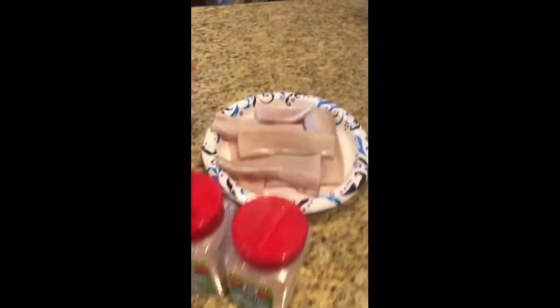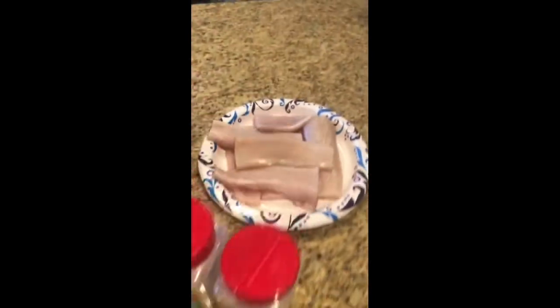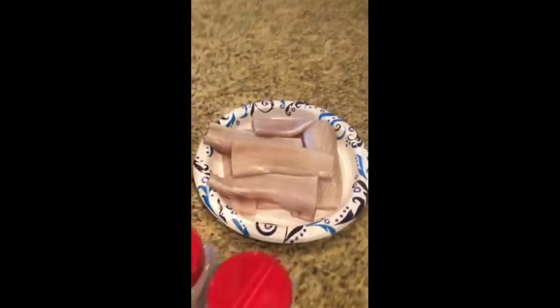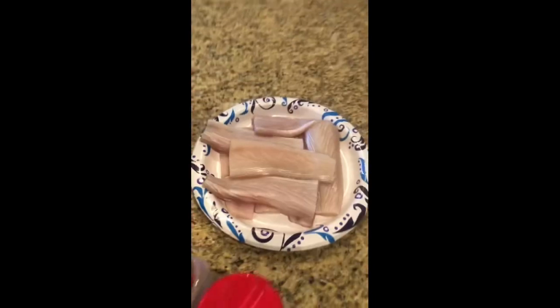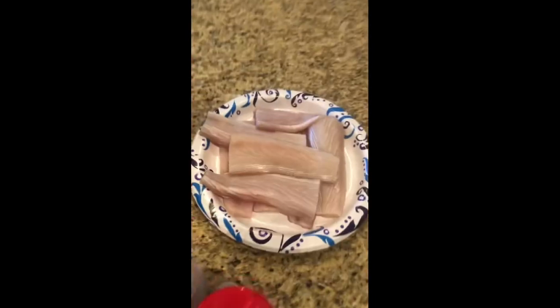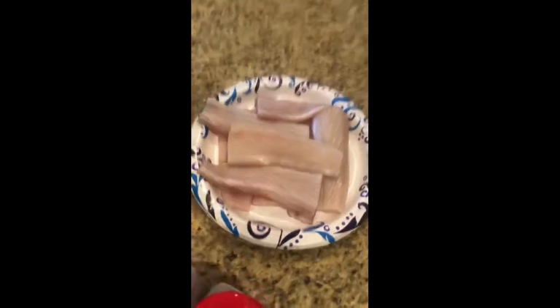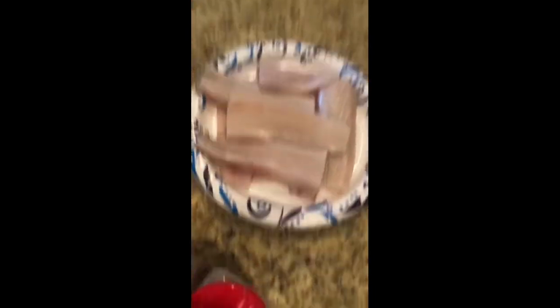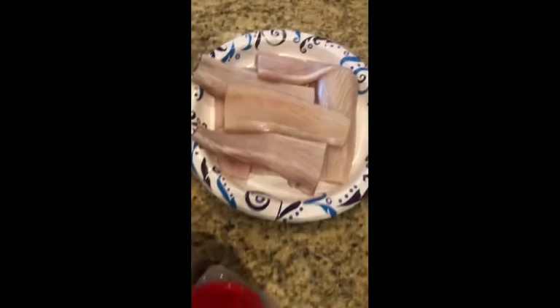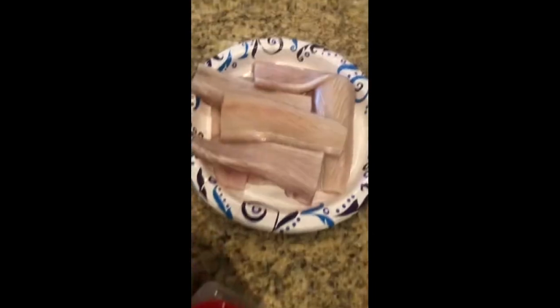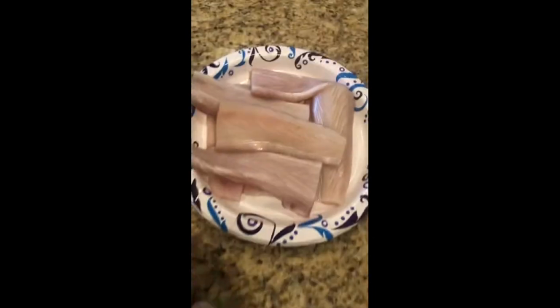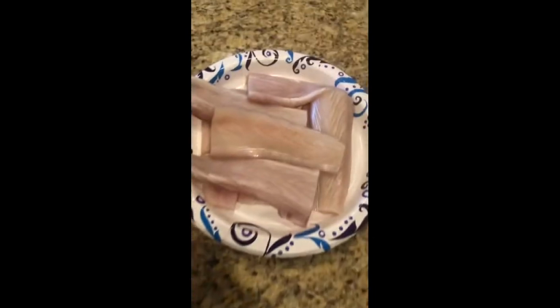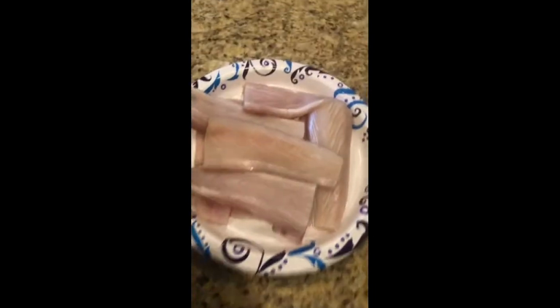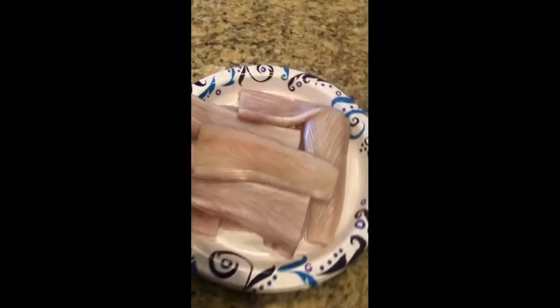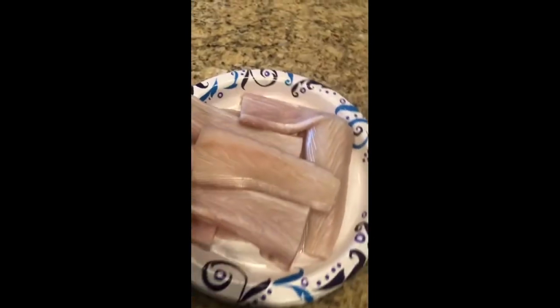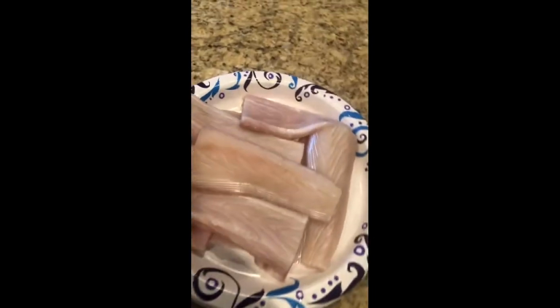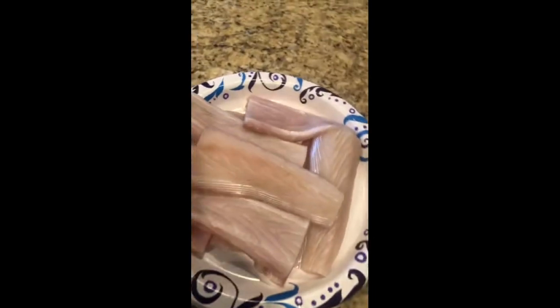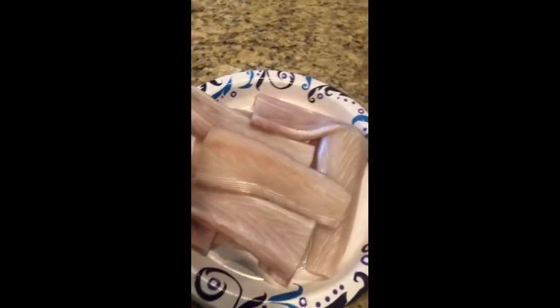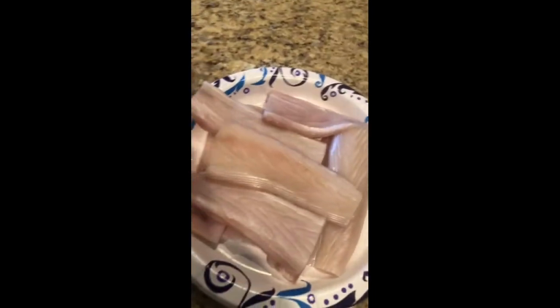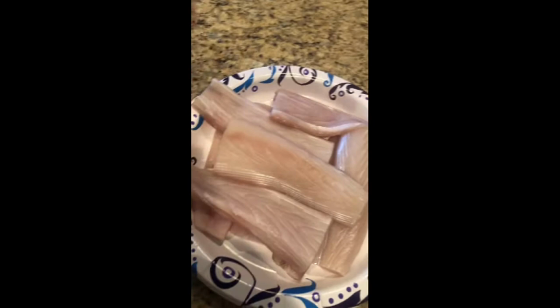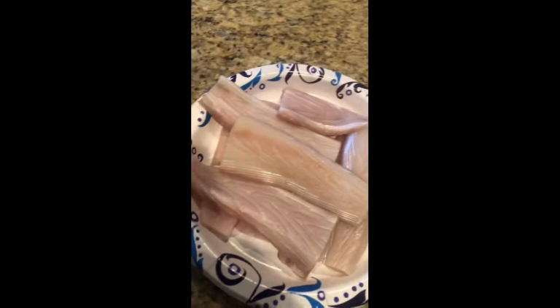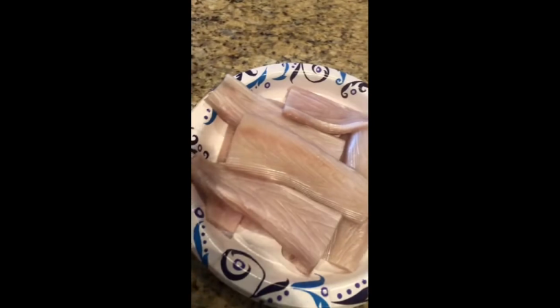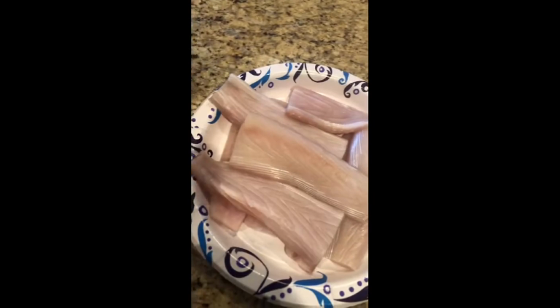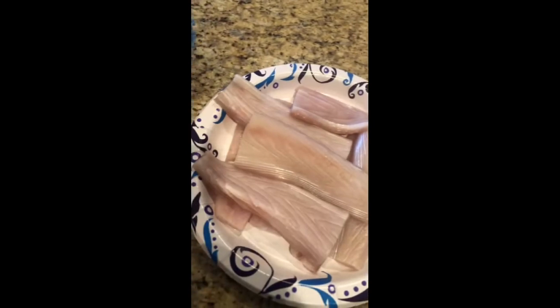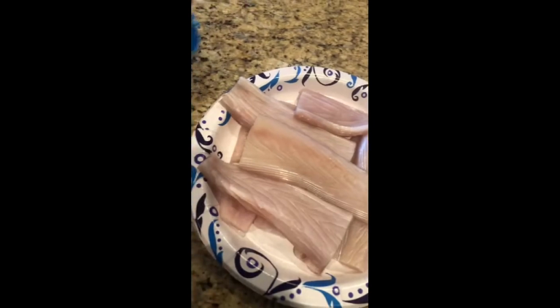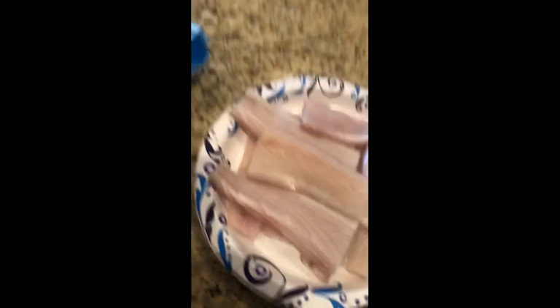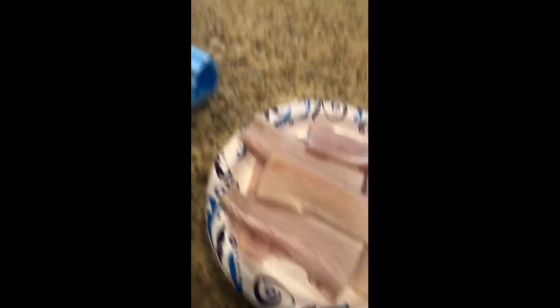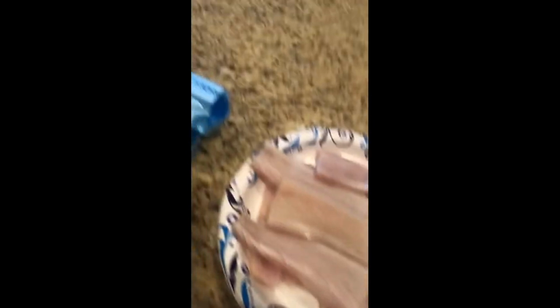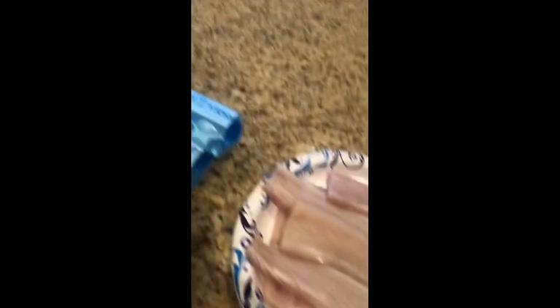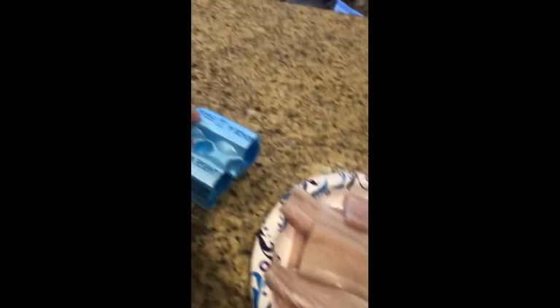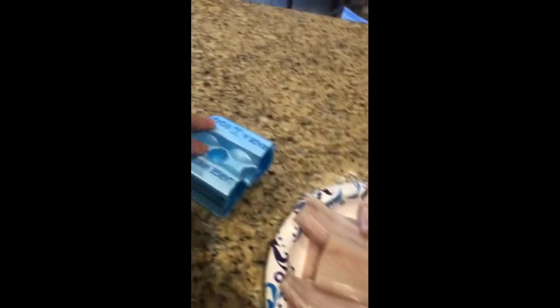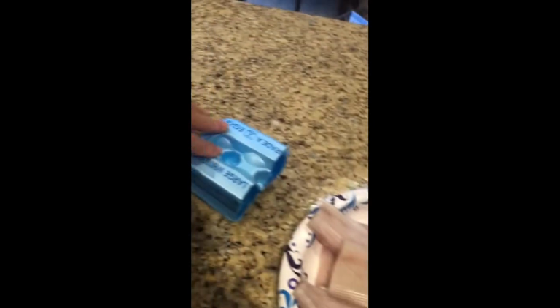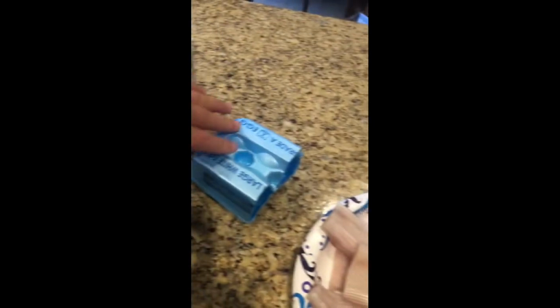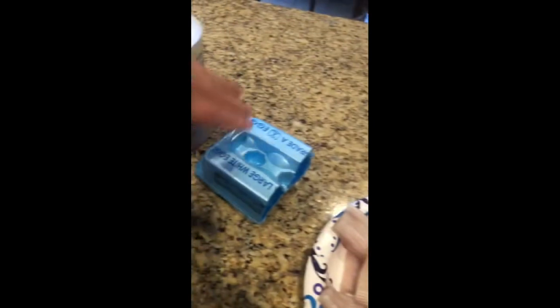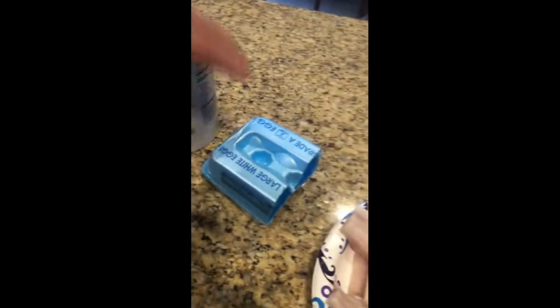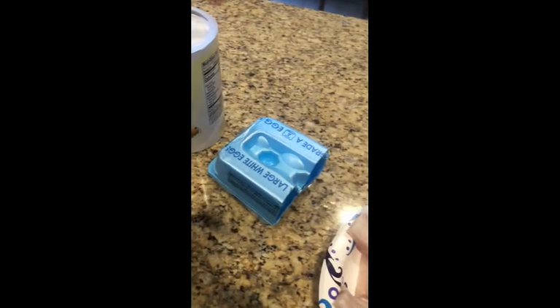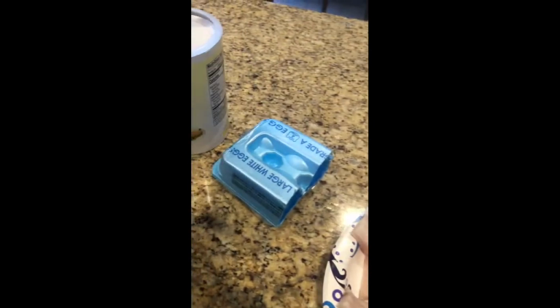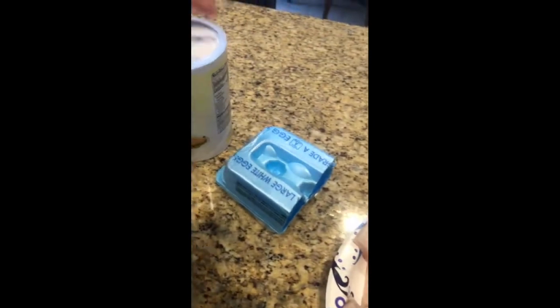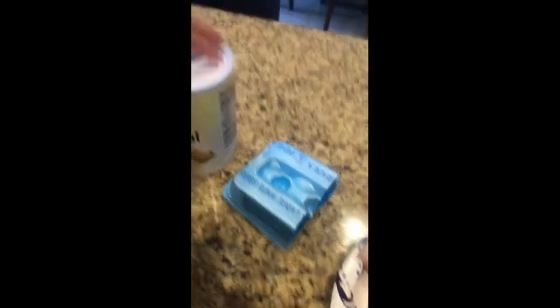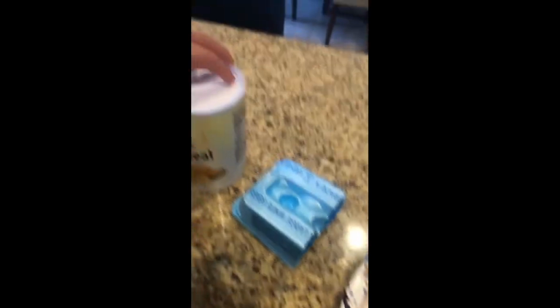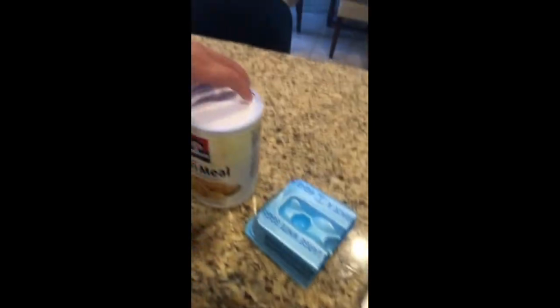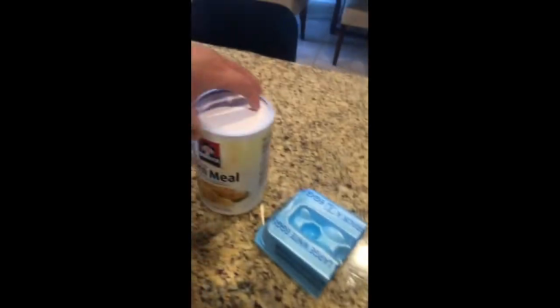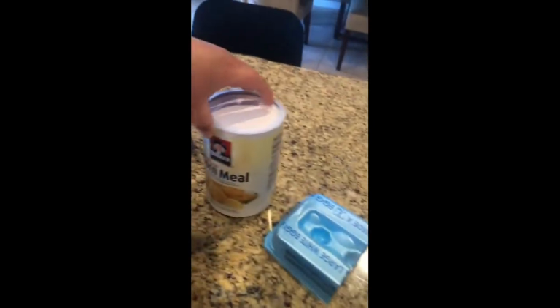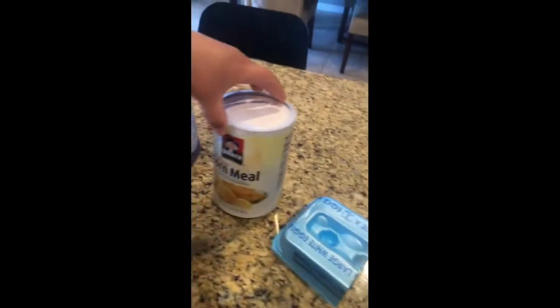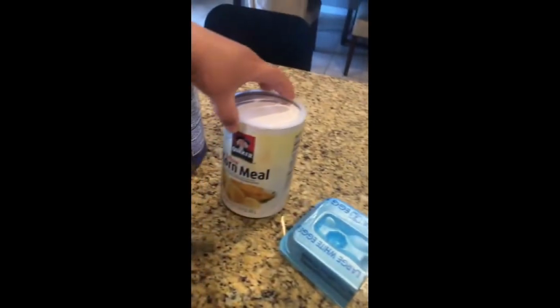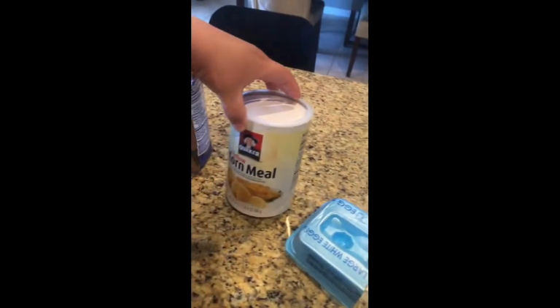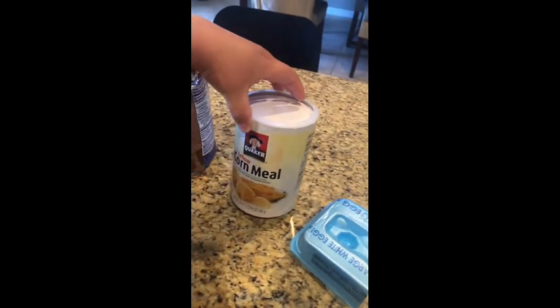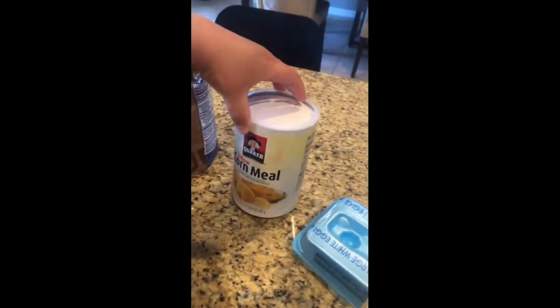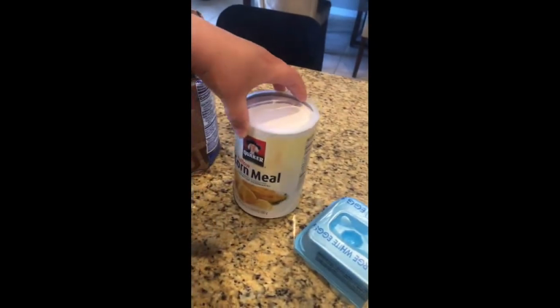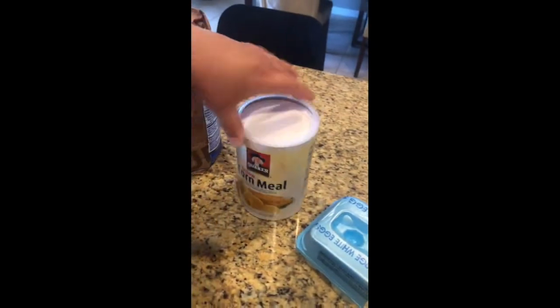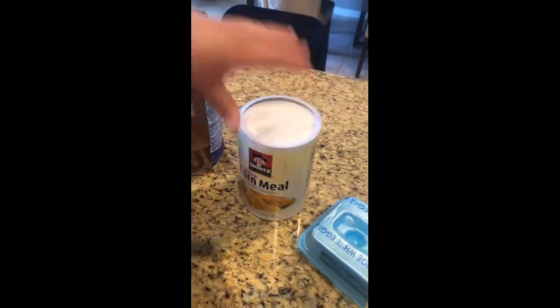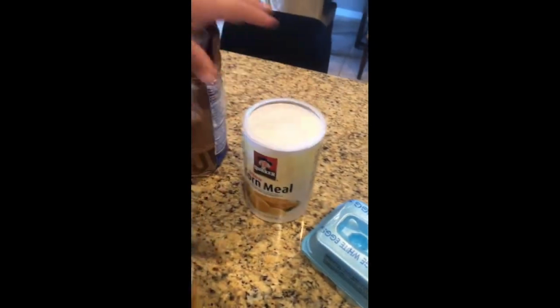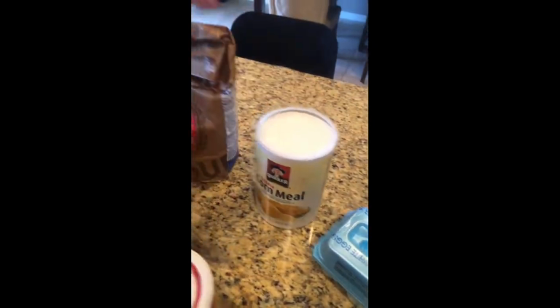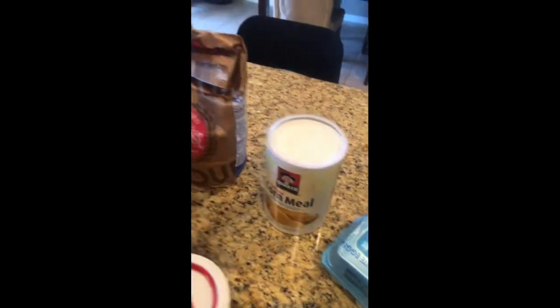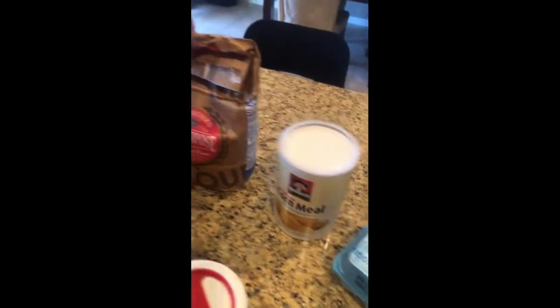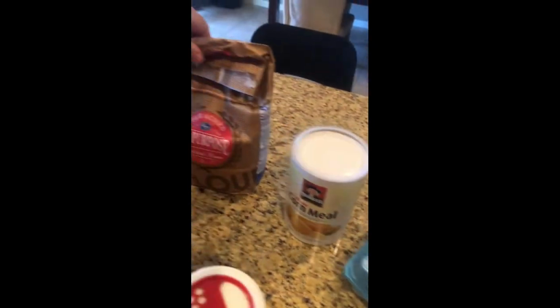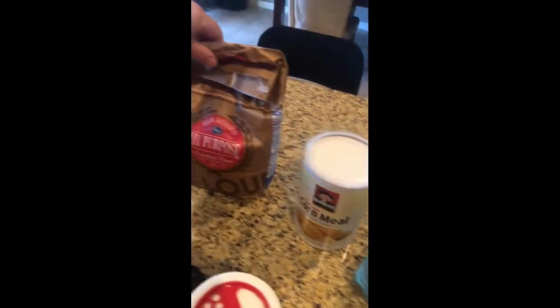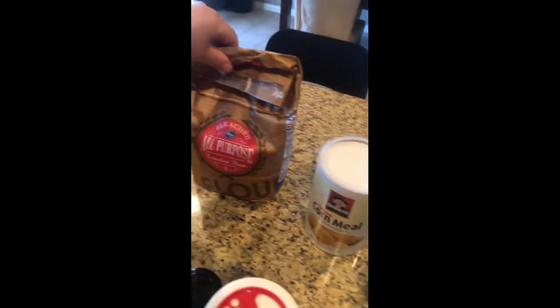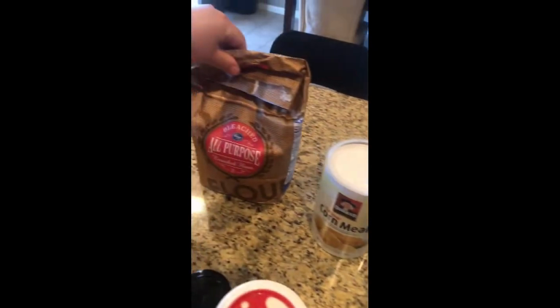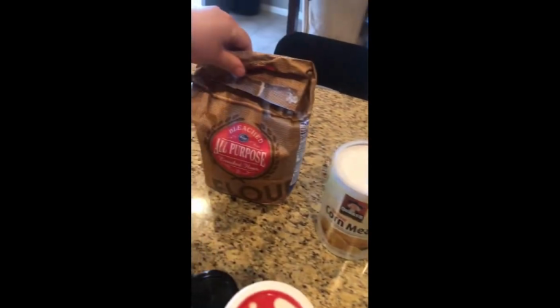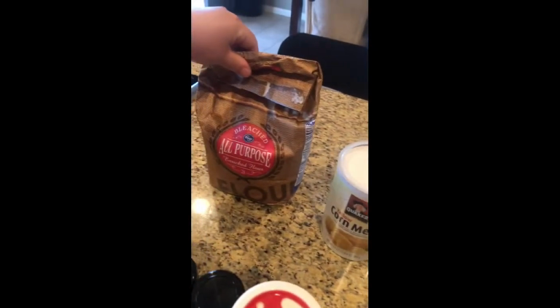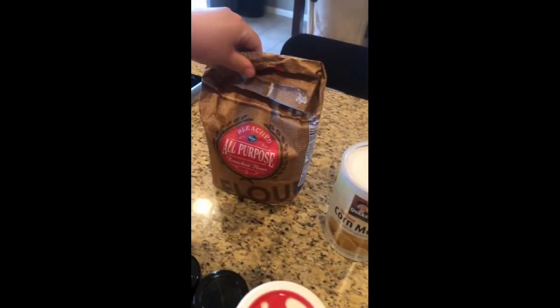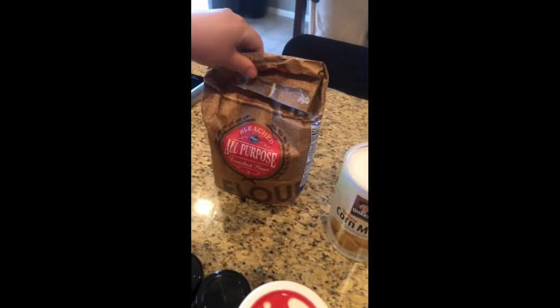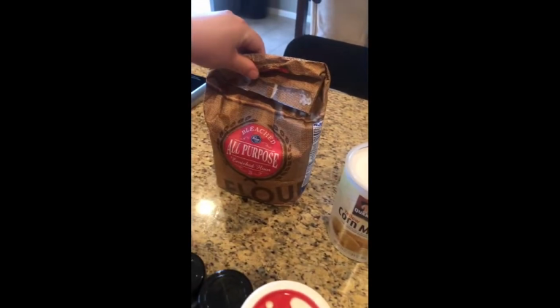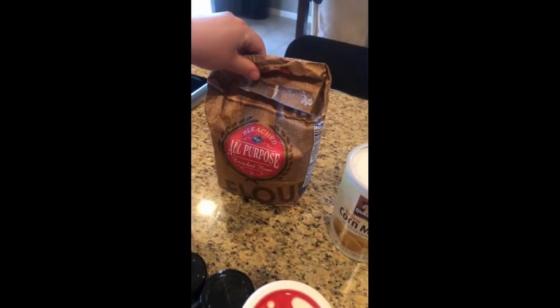I have my Mahi Mahi fish here. I'm going to use two eggs, cornmeal, and all-purpose flour.